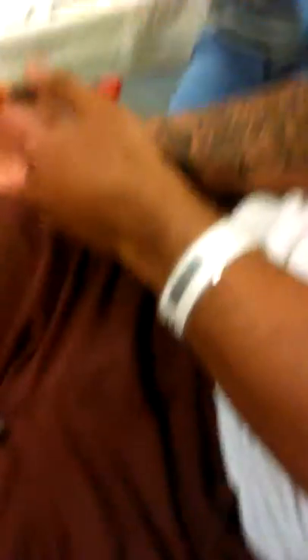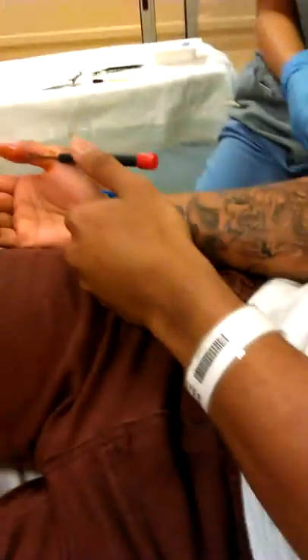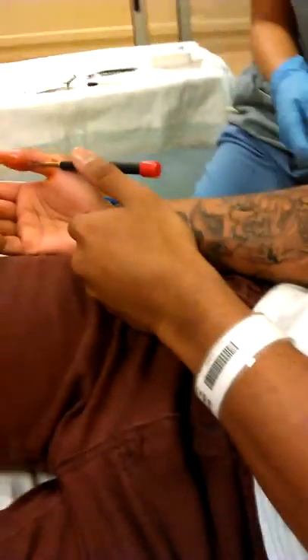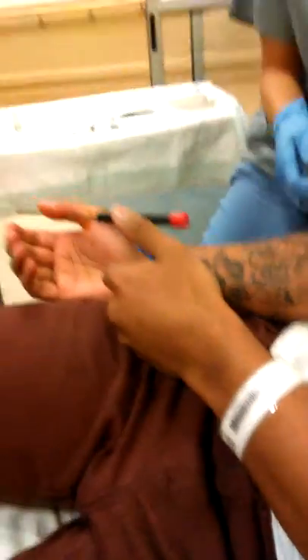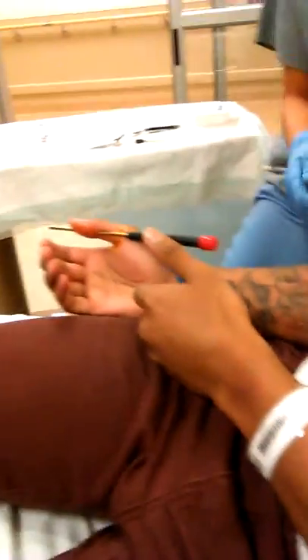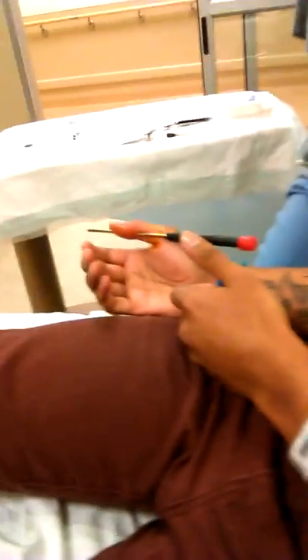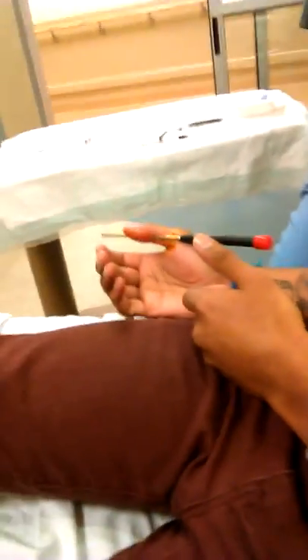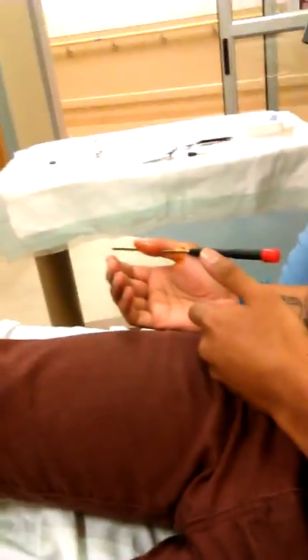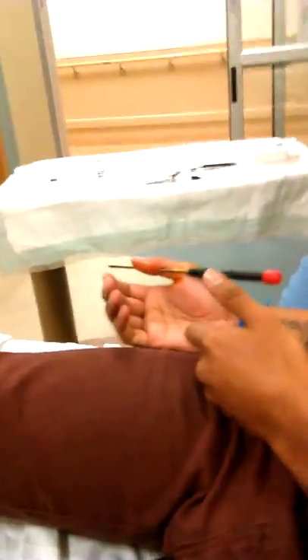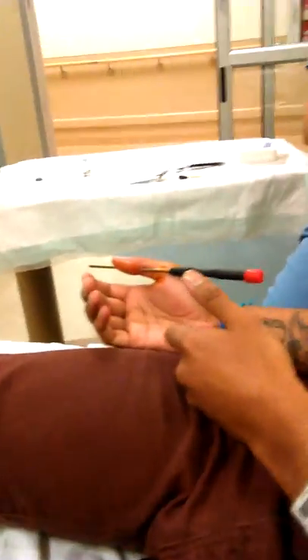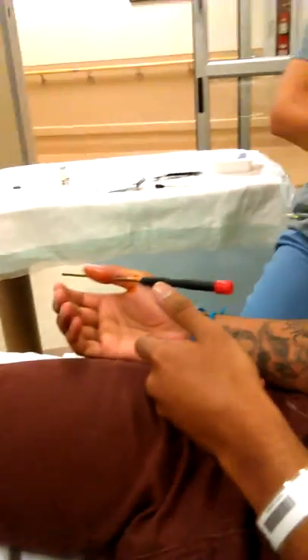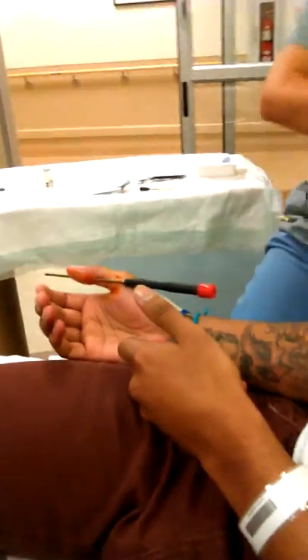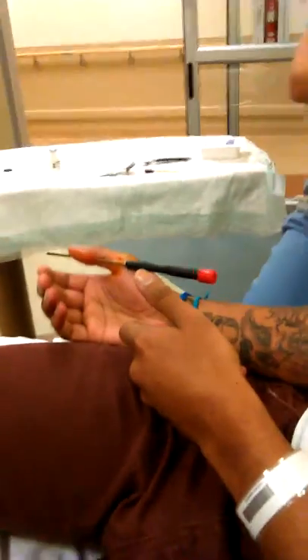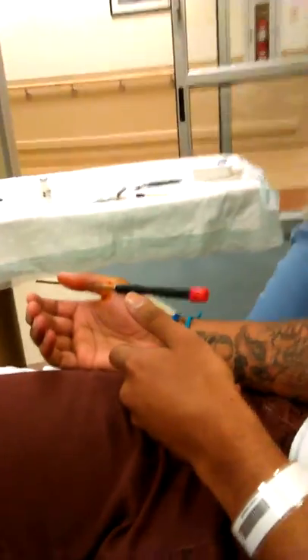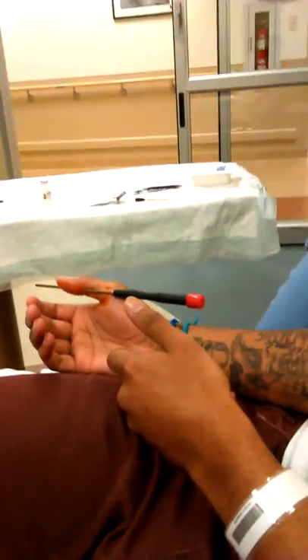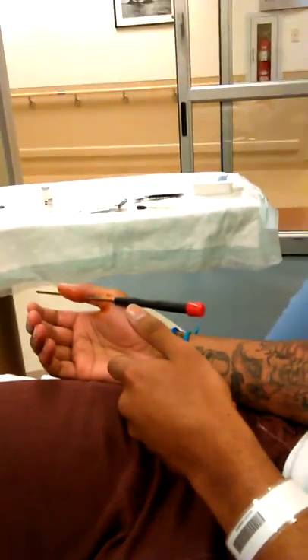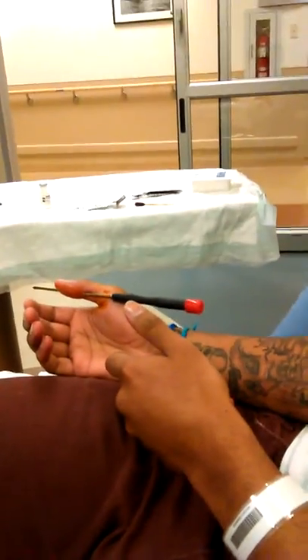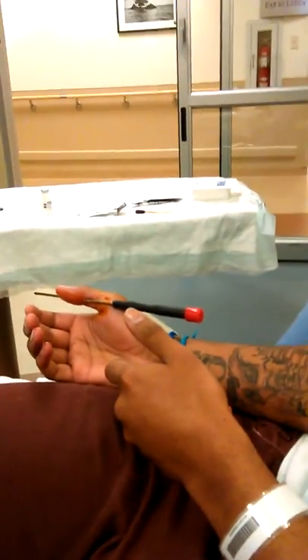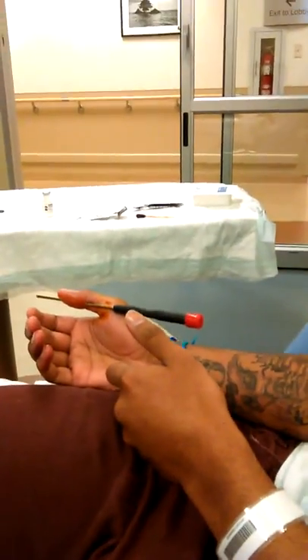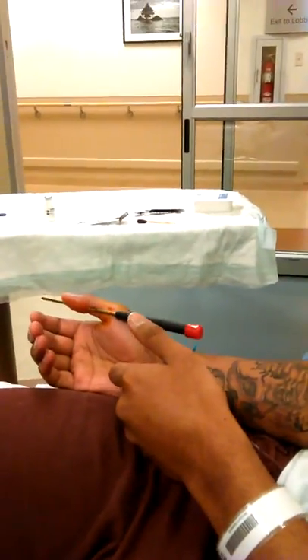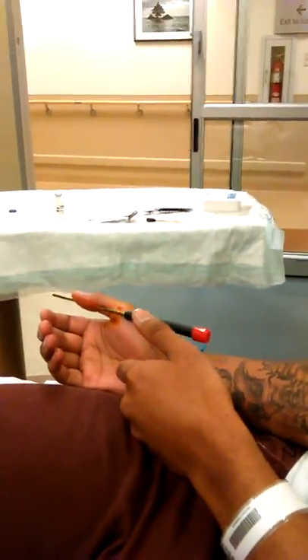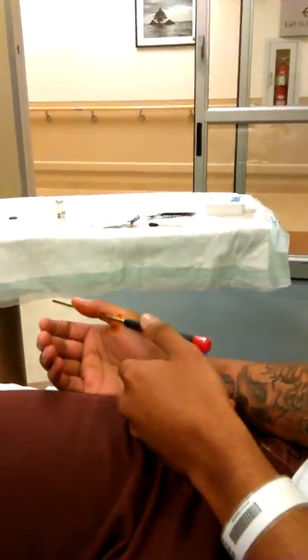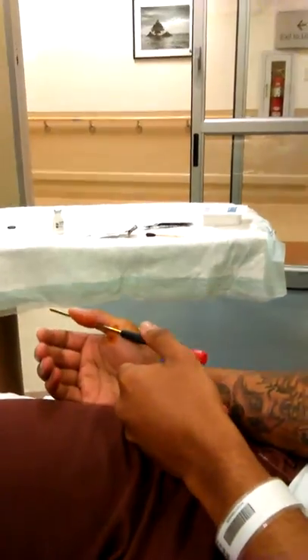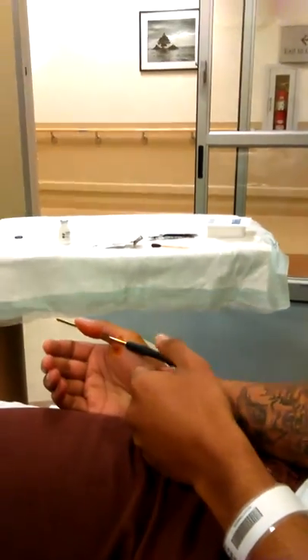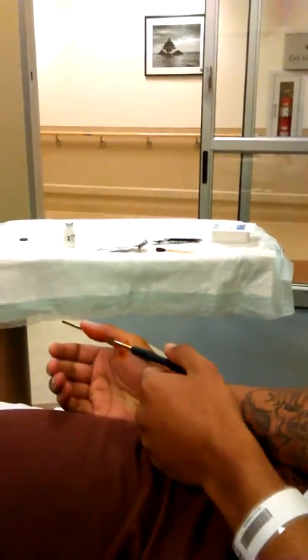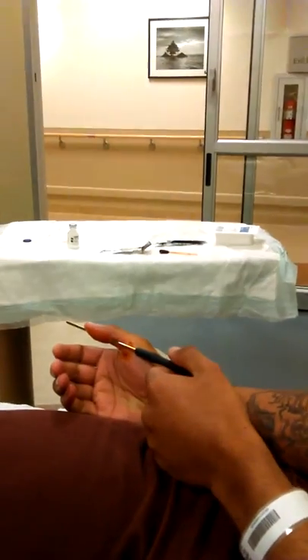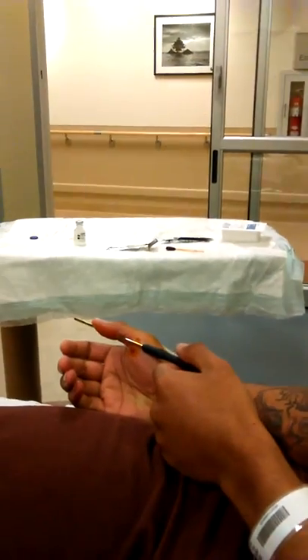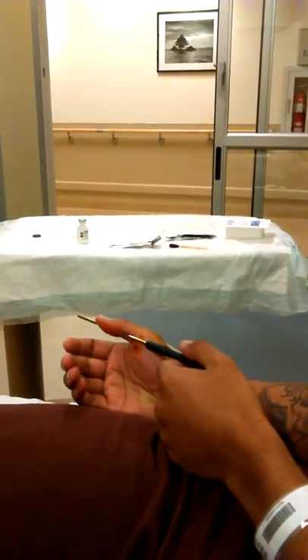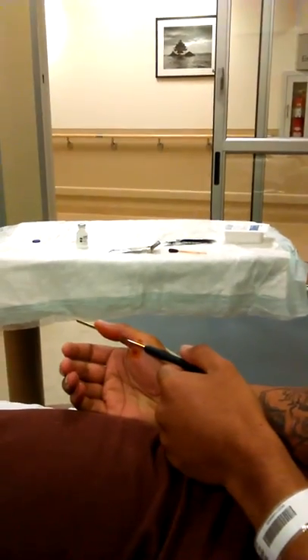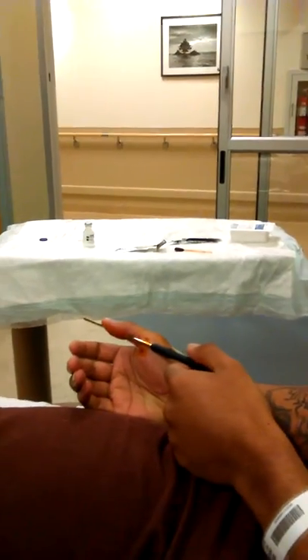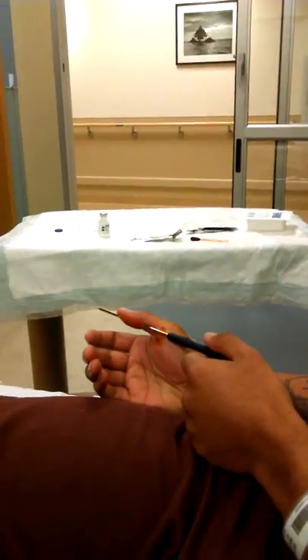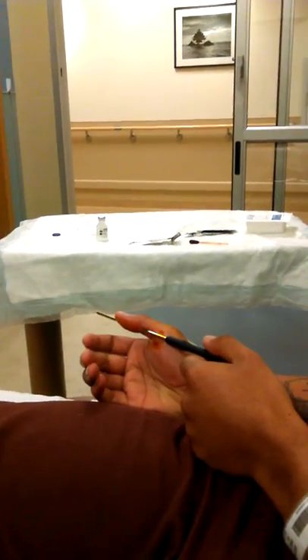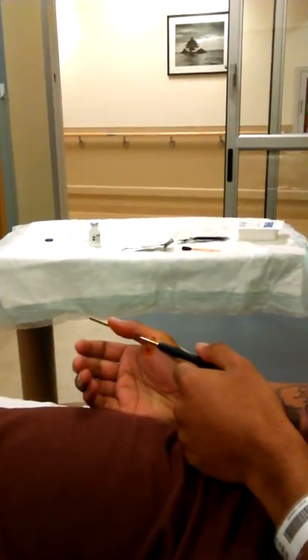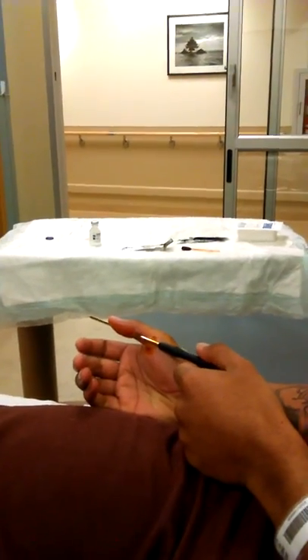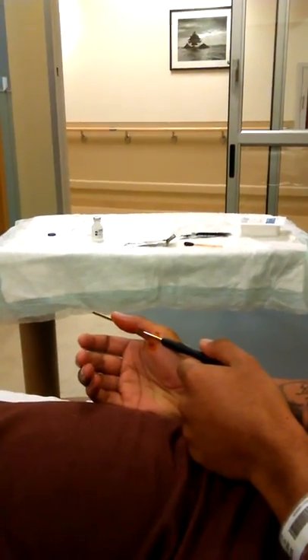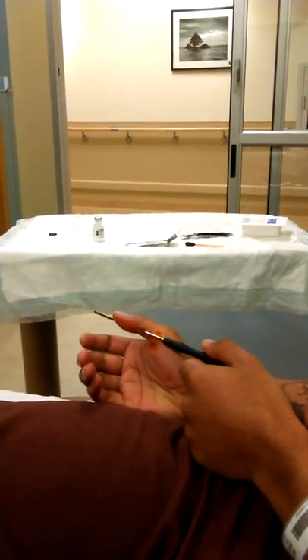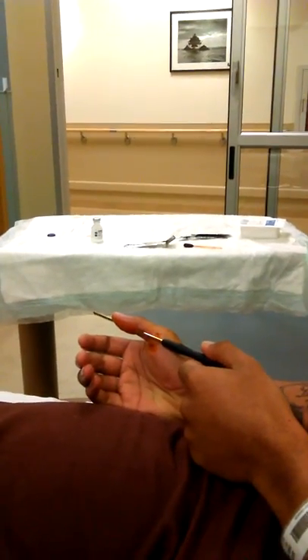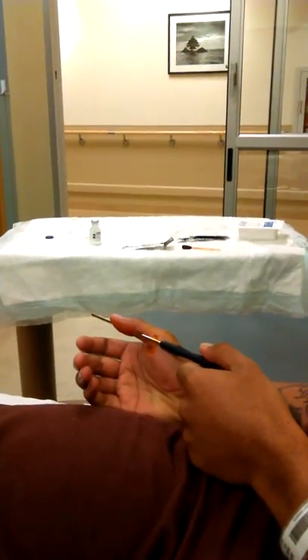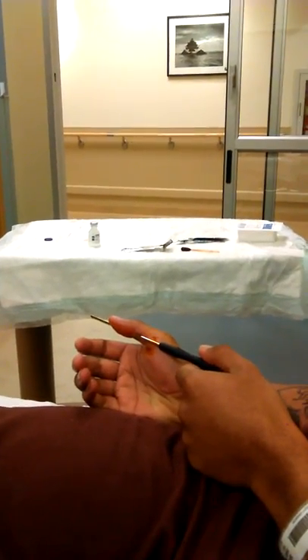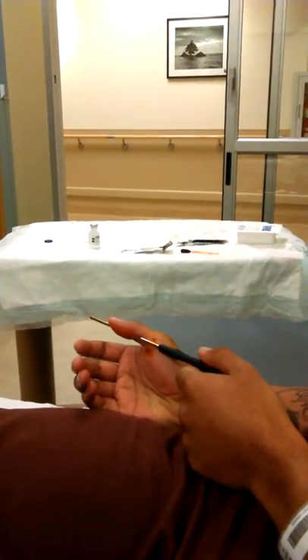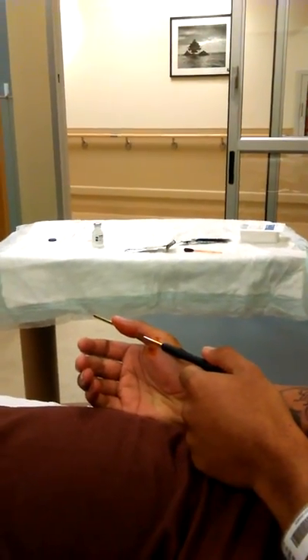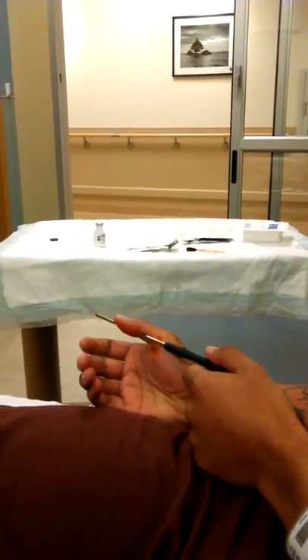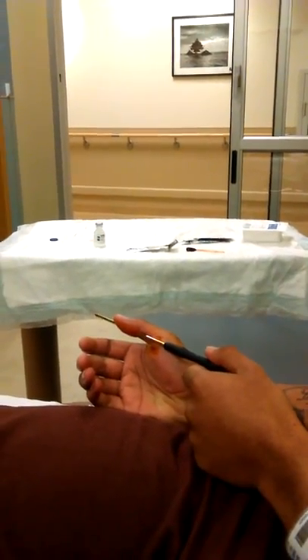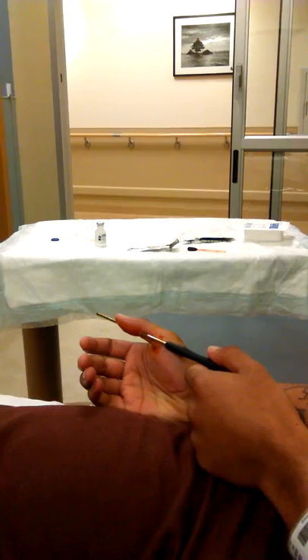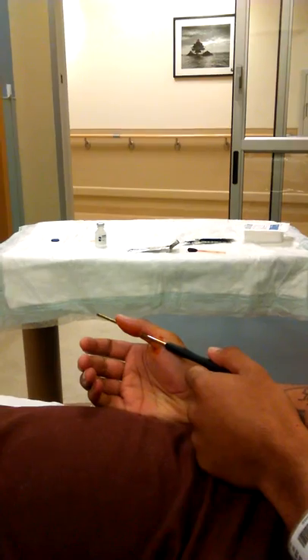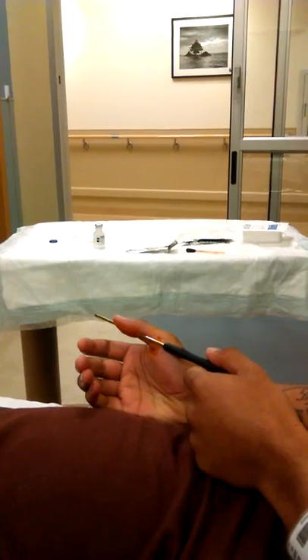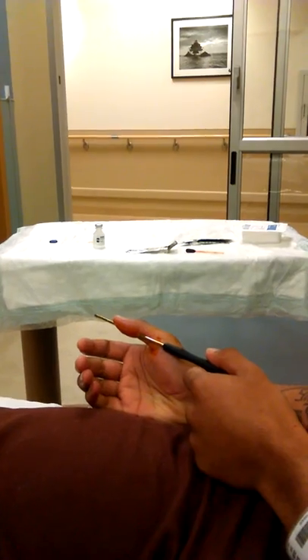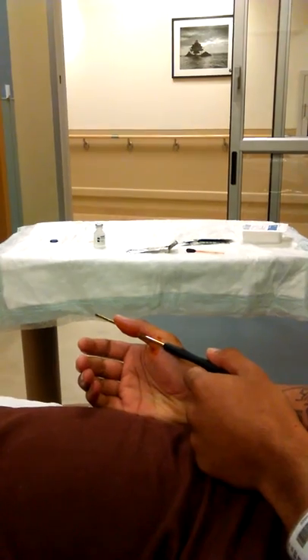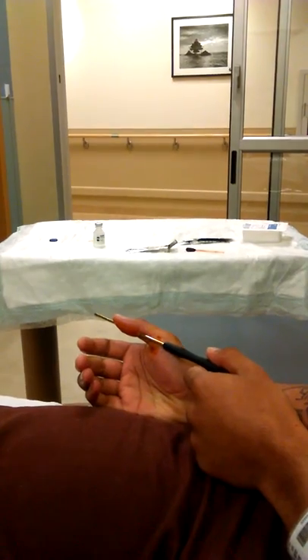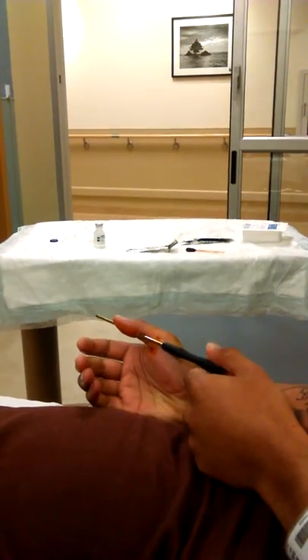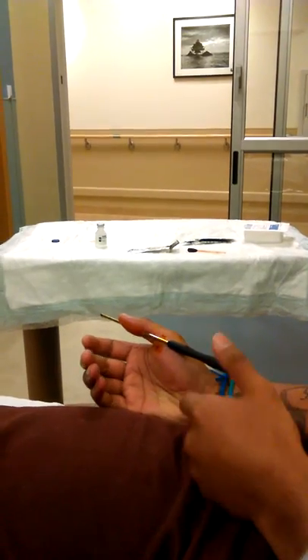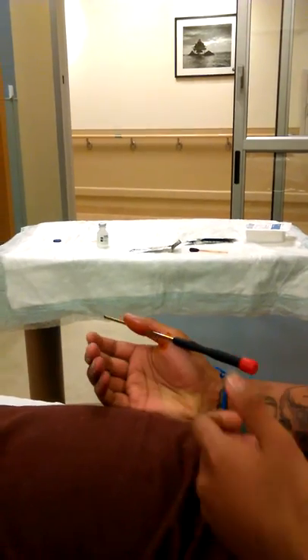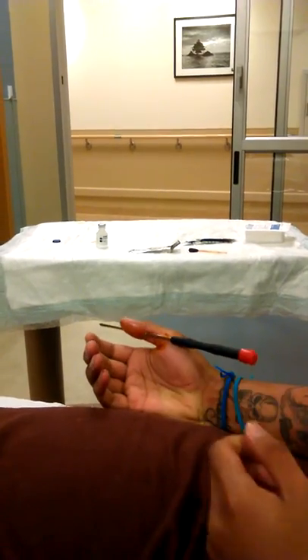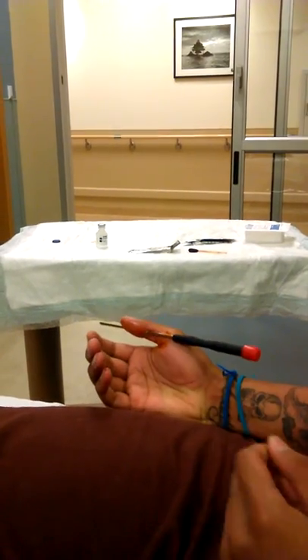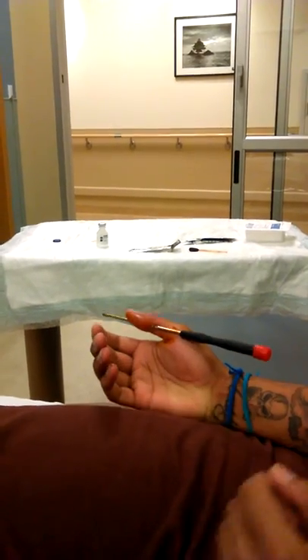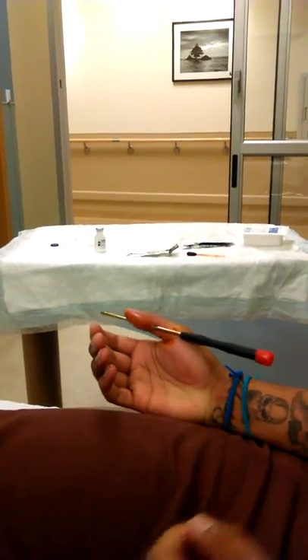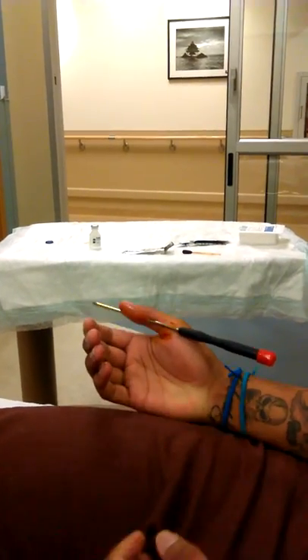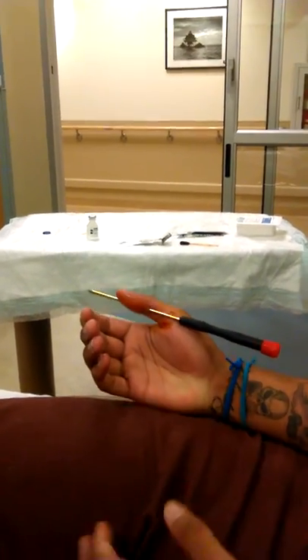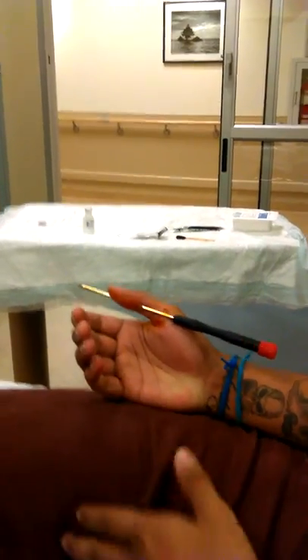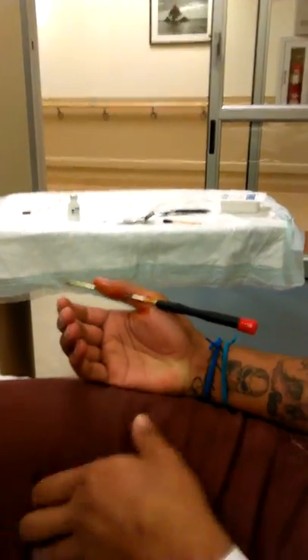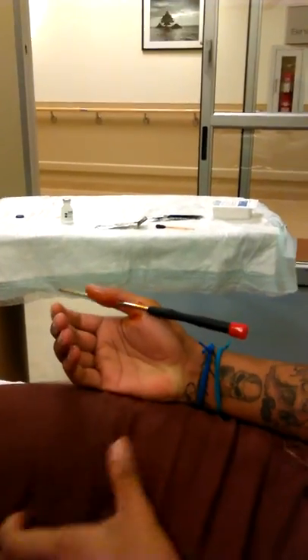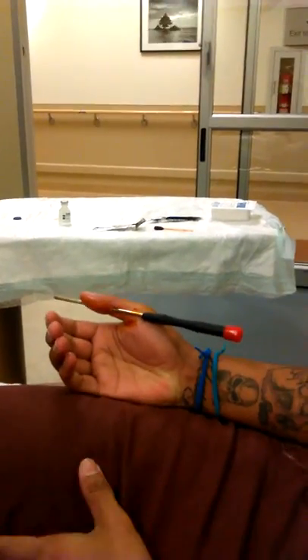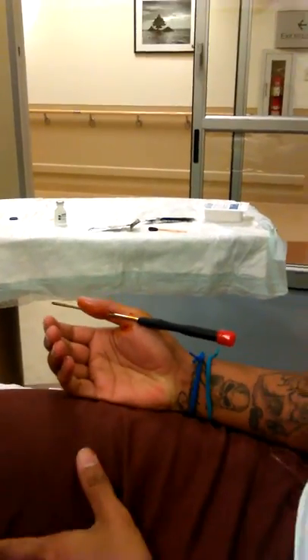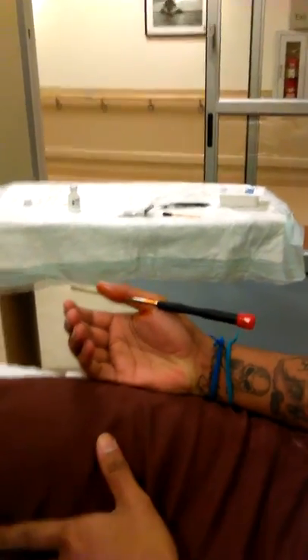Ready? Do you want to actually try it? Okay. Tug it. Tug it. Oh my god. No, no, no. Never mind.